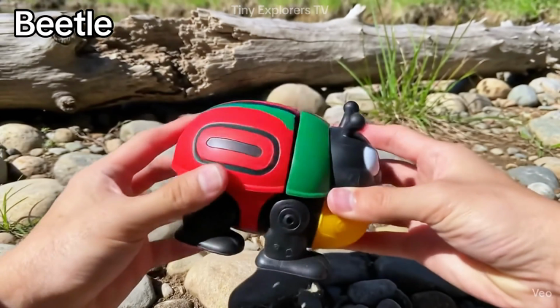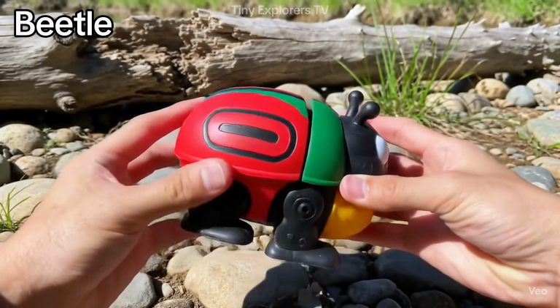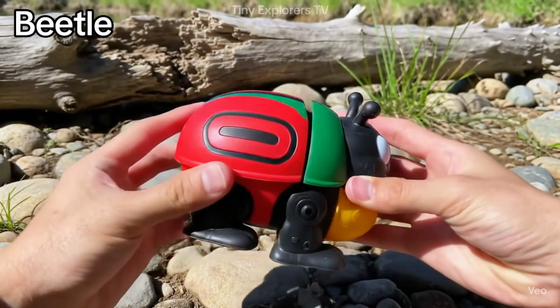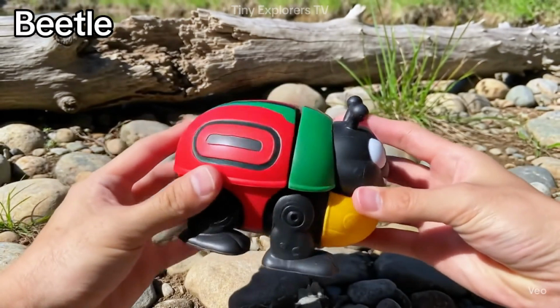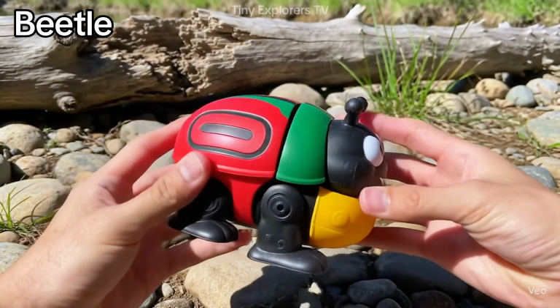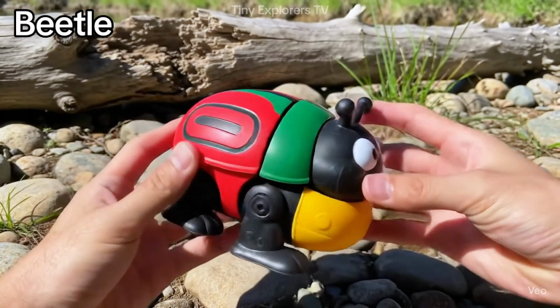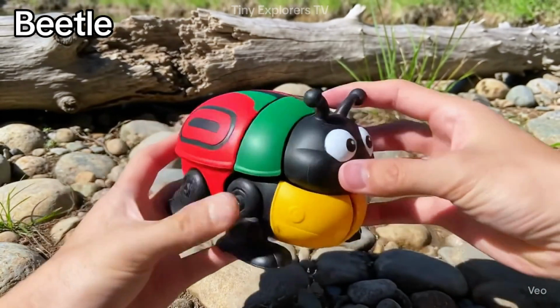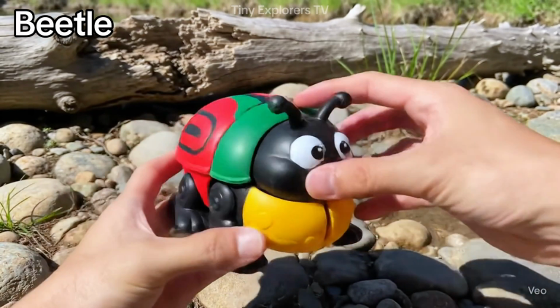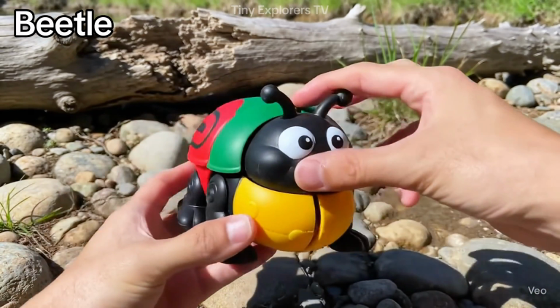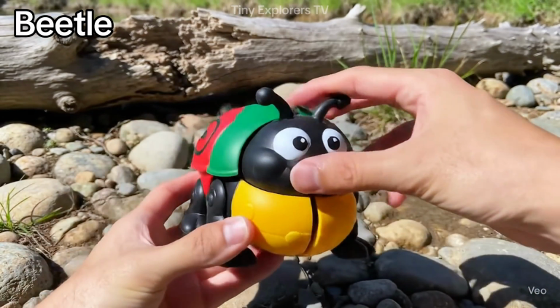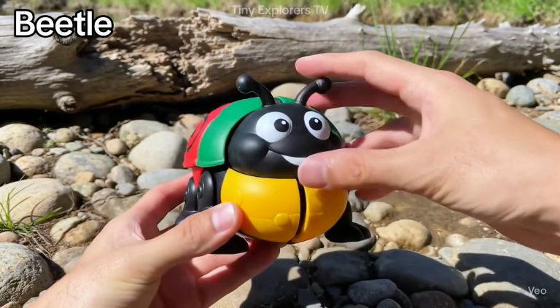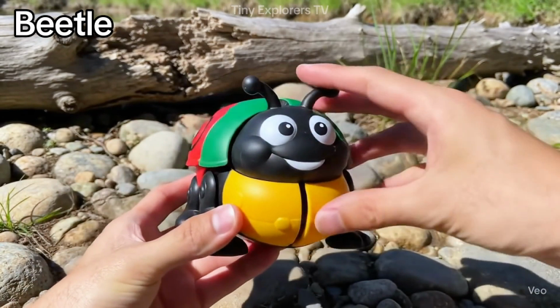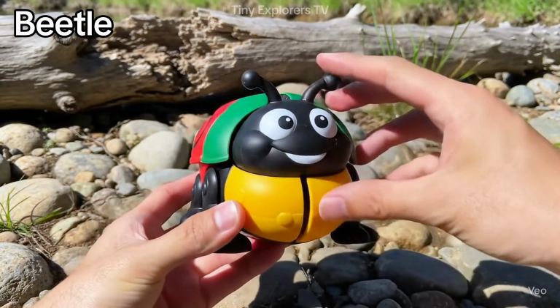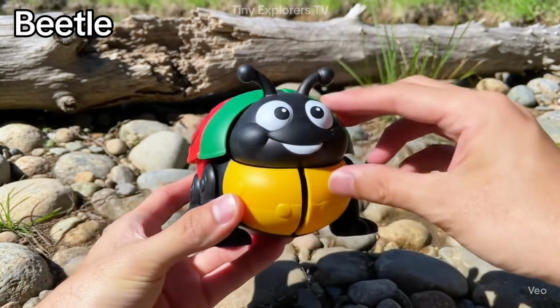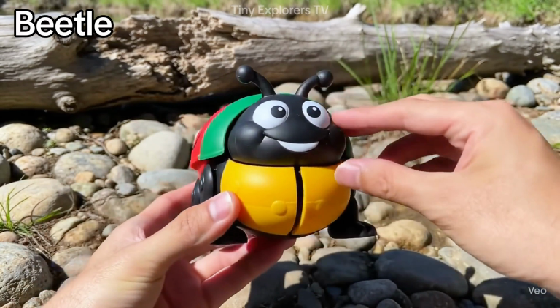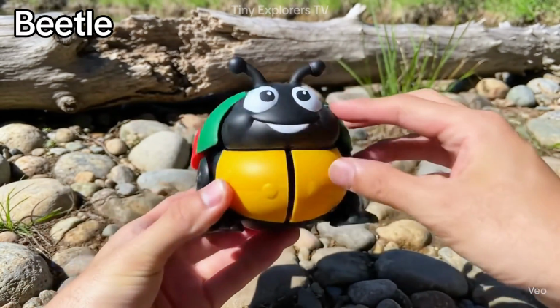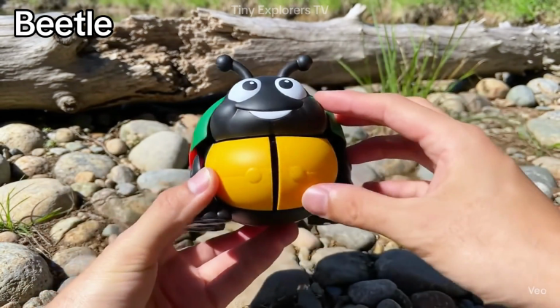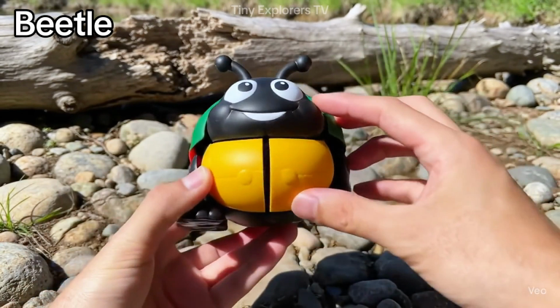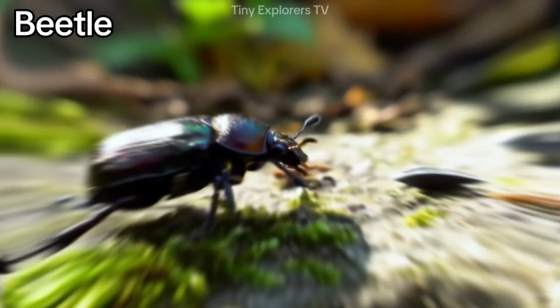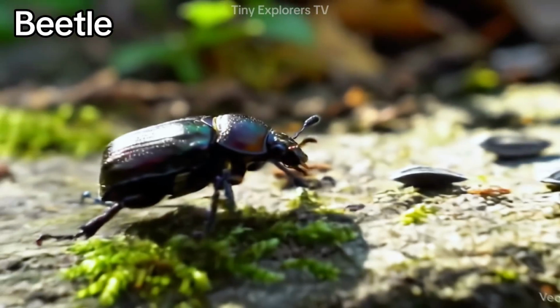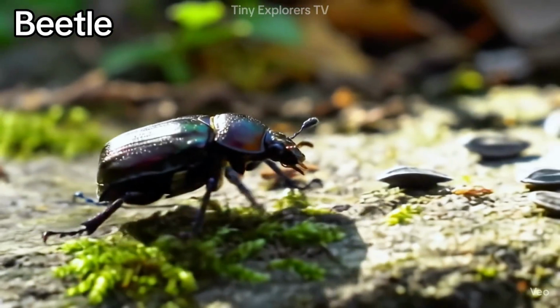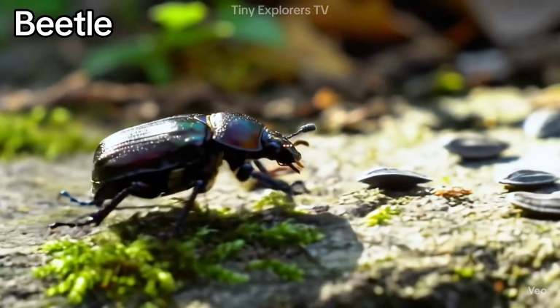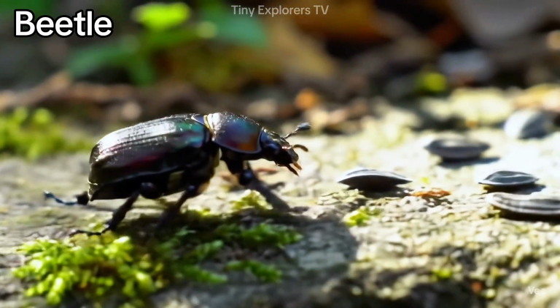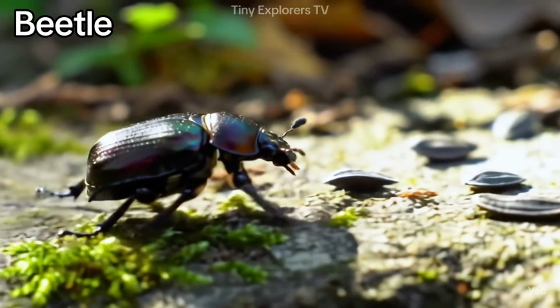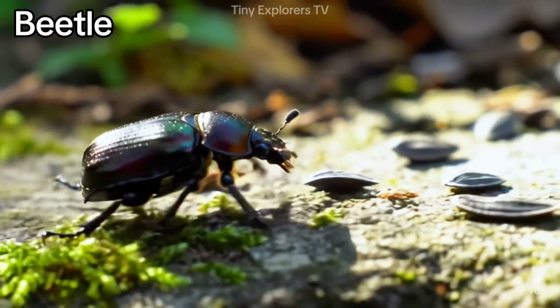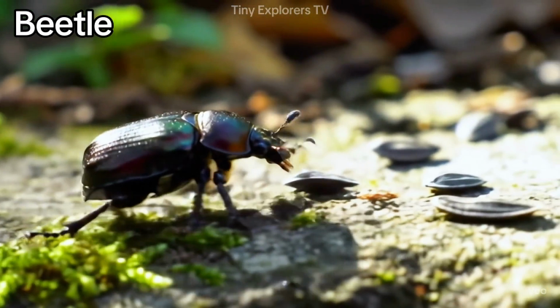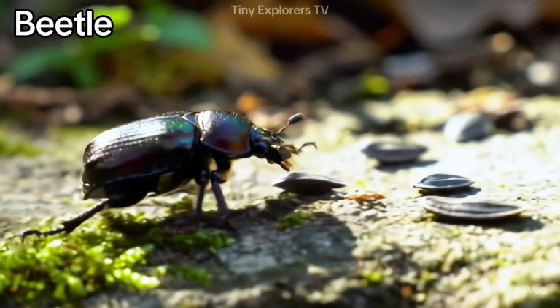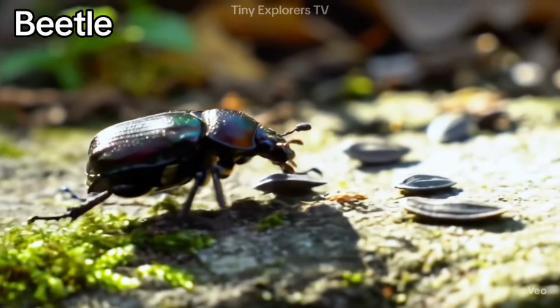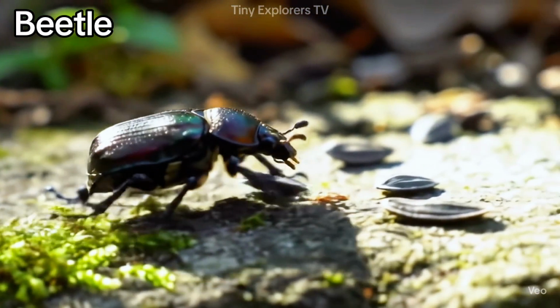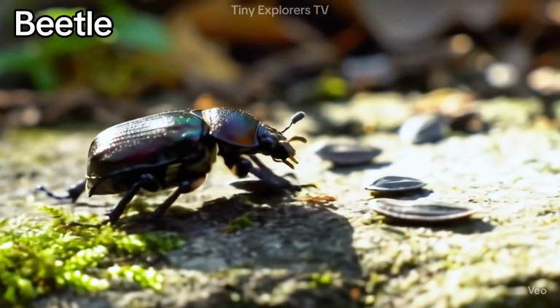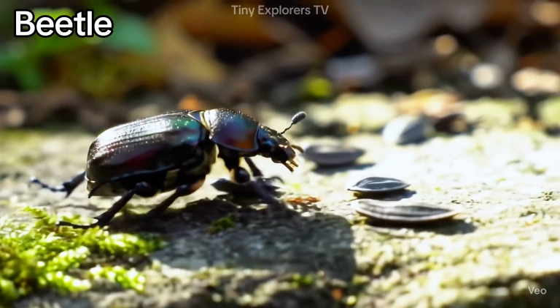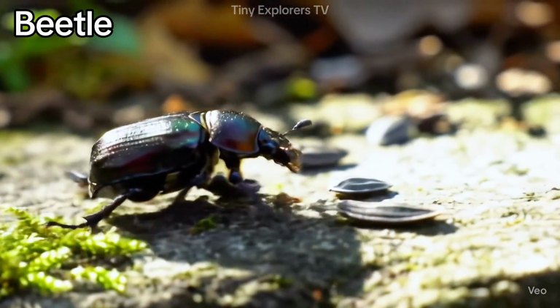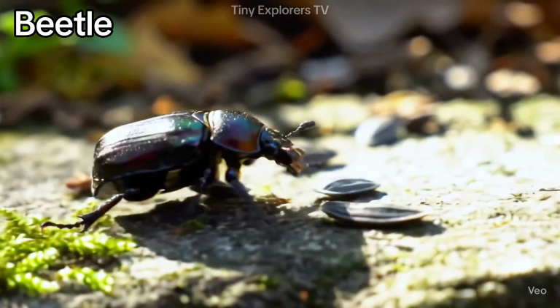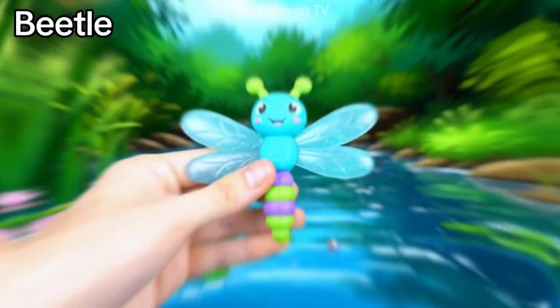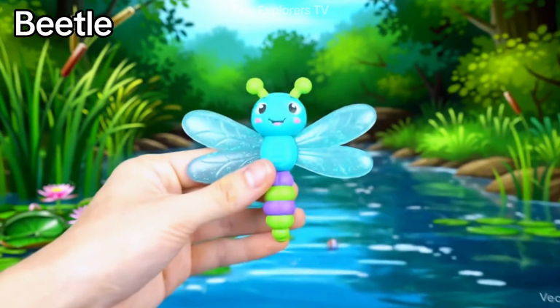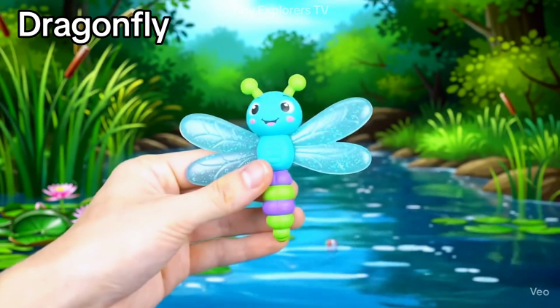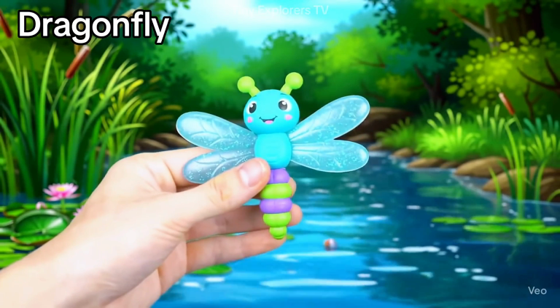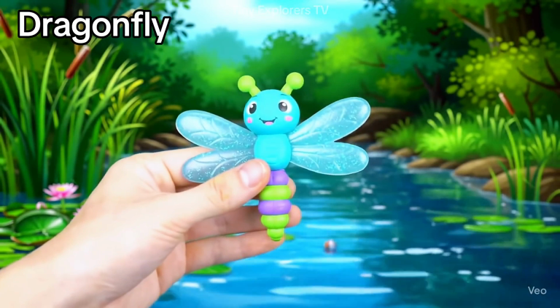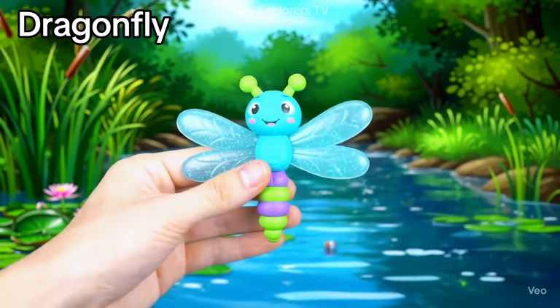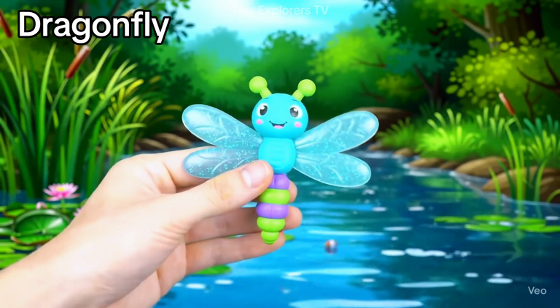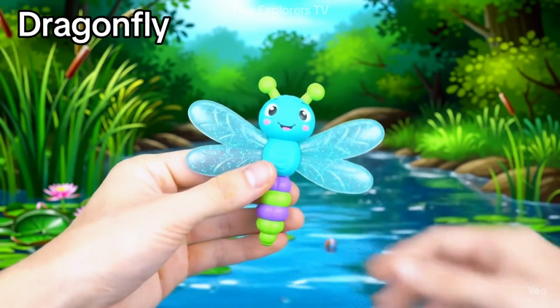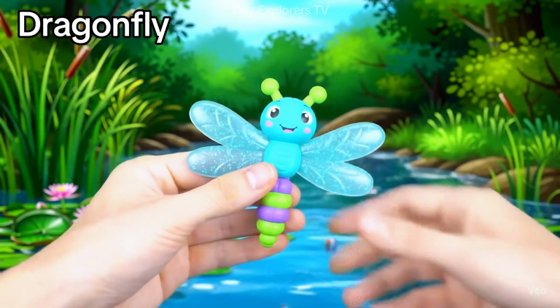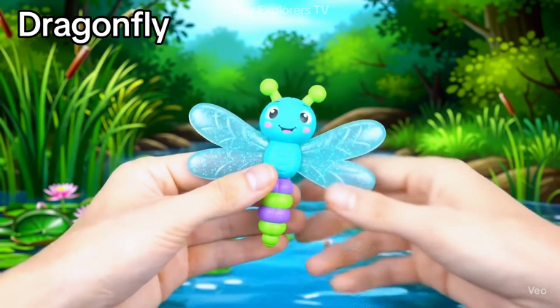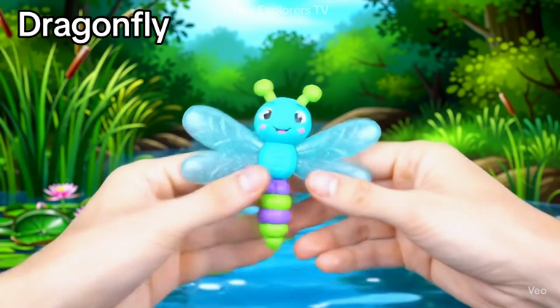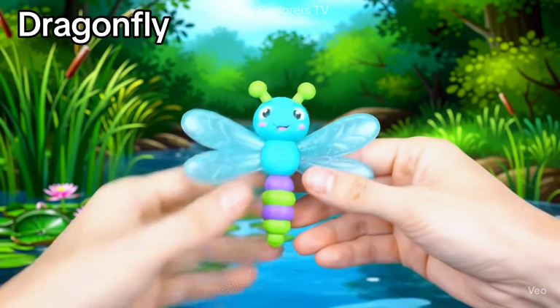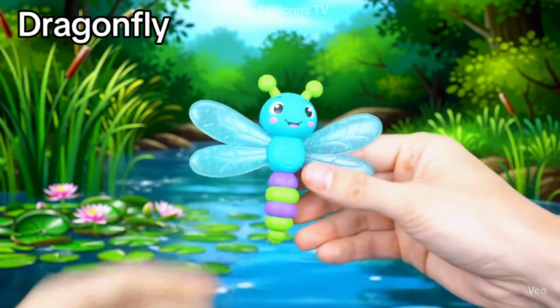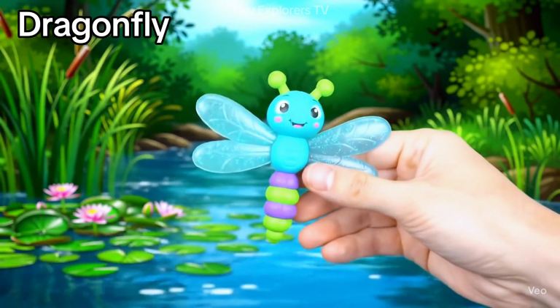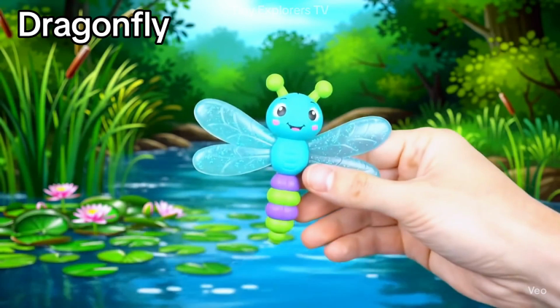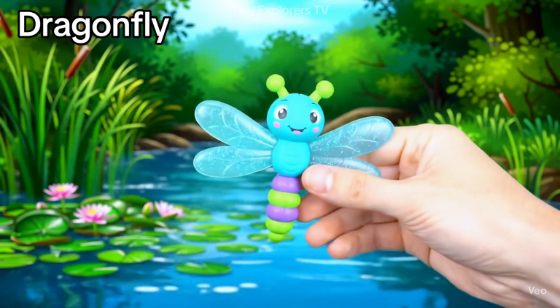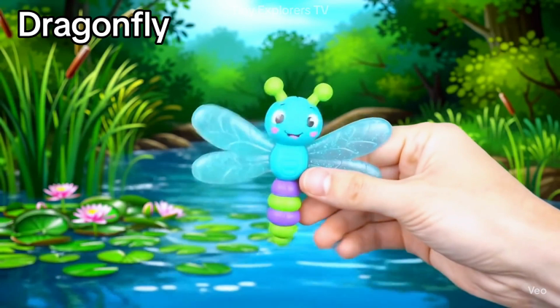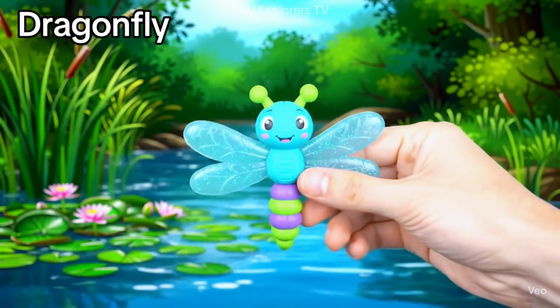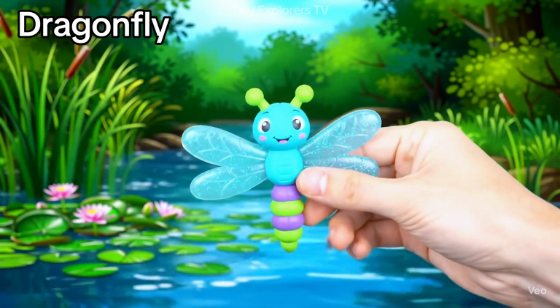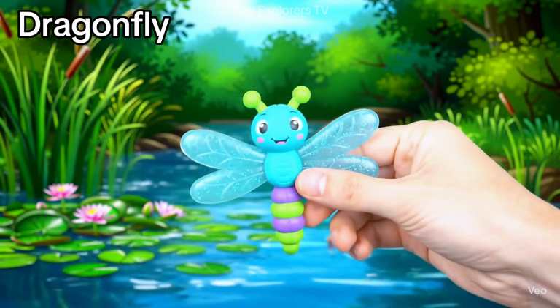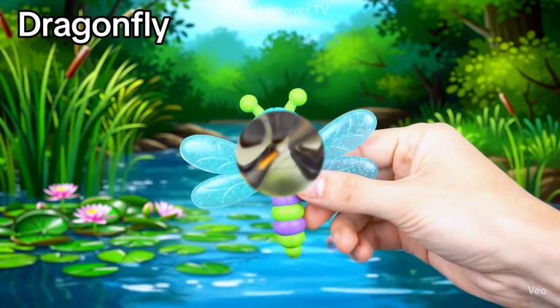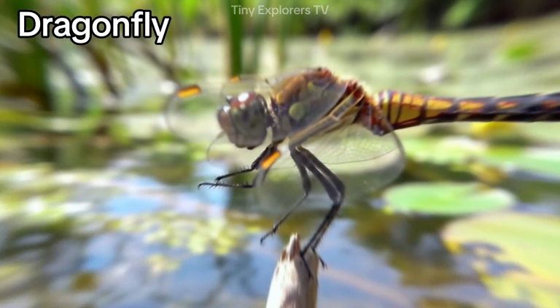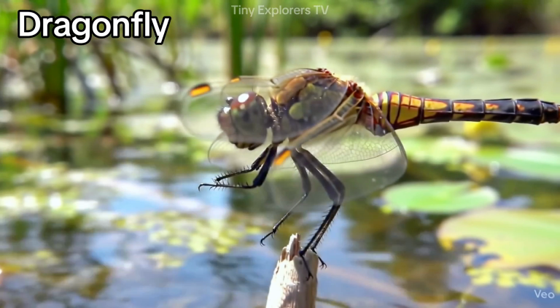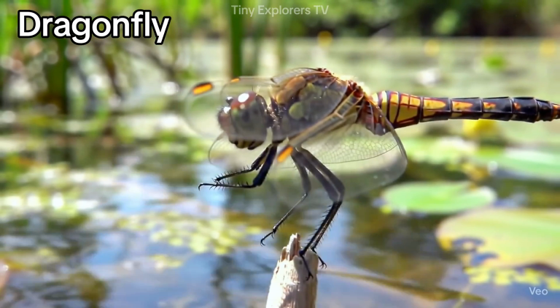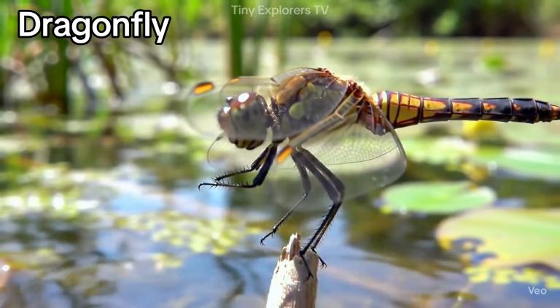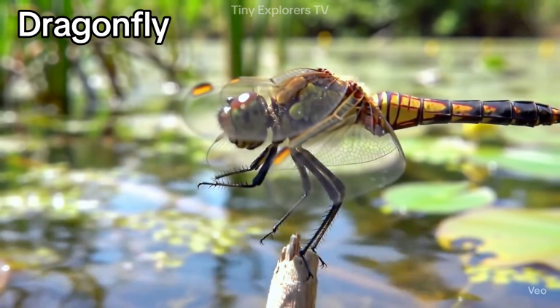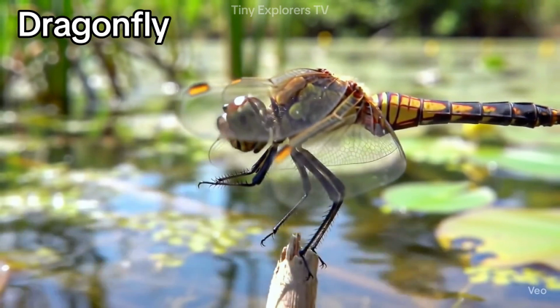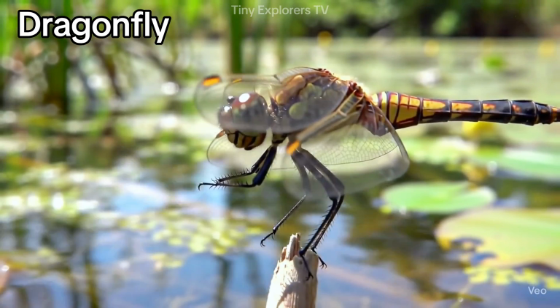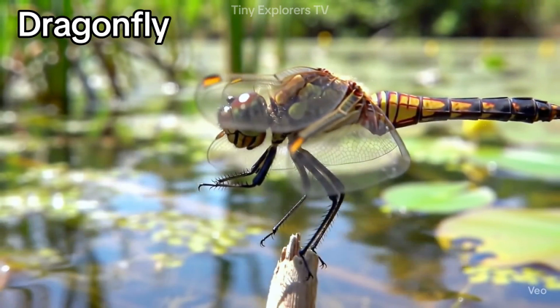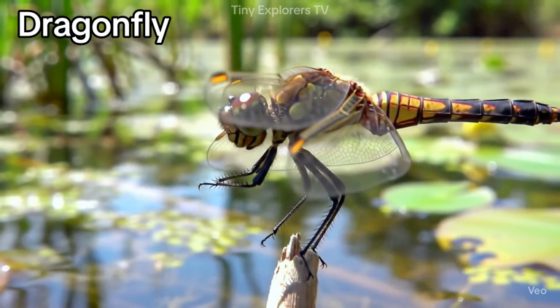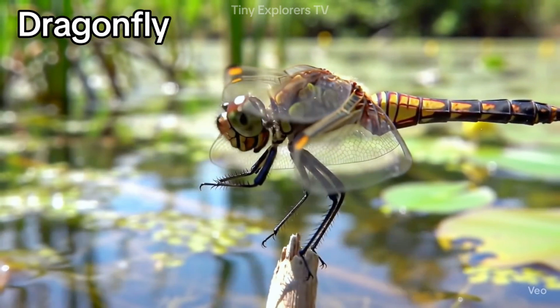Beetle — beetles have hard shells and many legs. Dragonfly — dragonflies zip like helicopters over water.